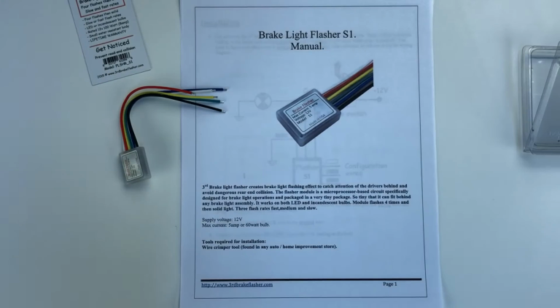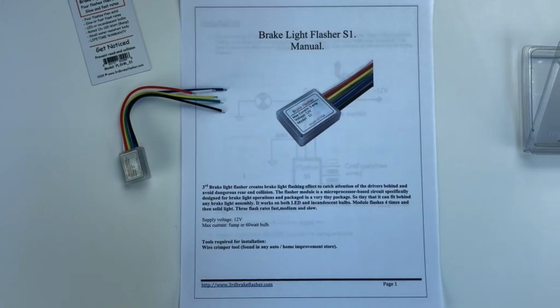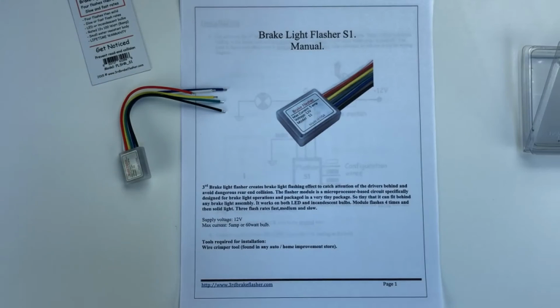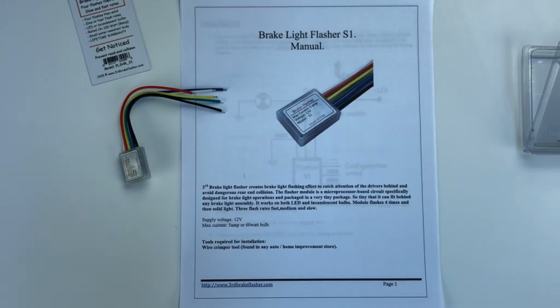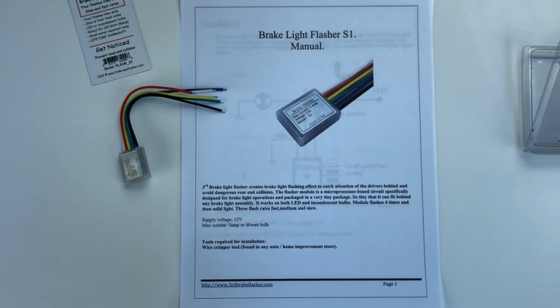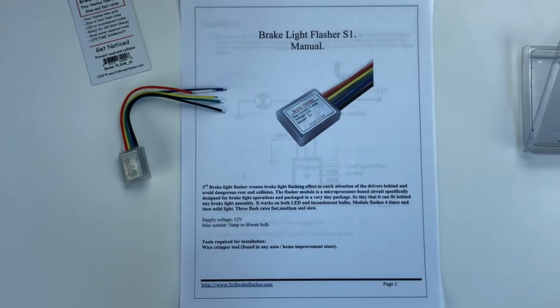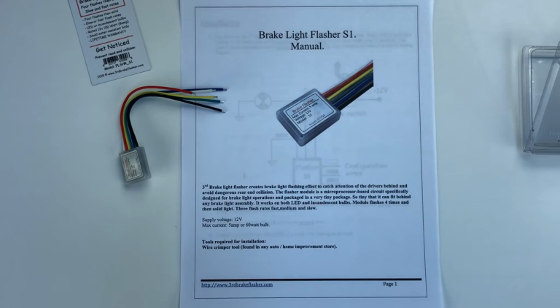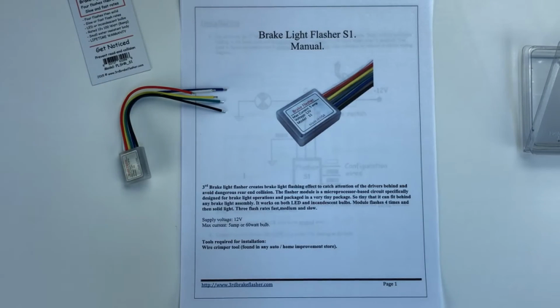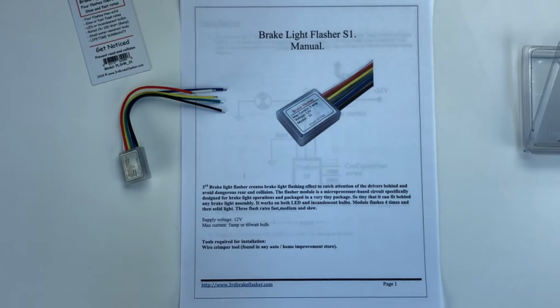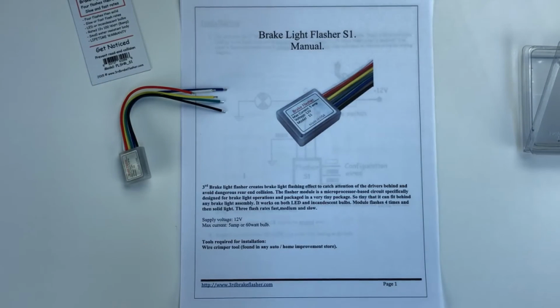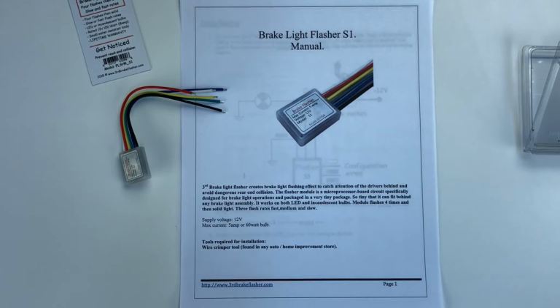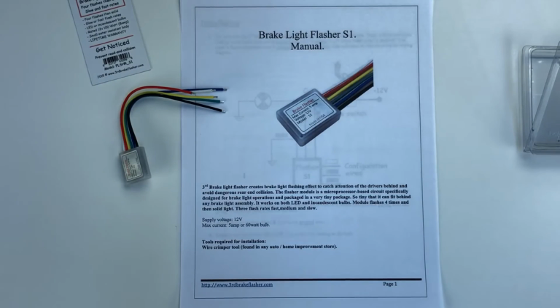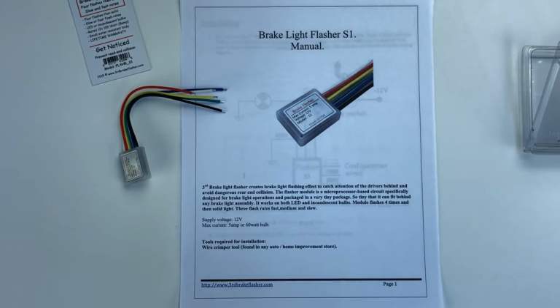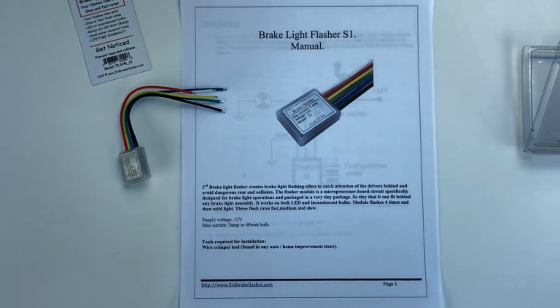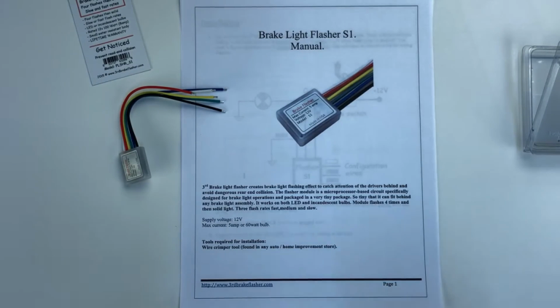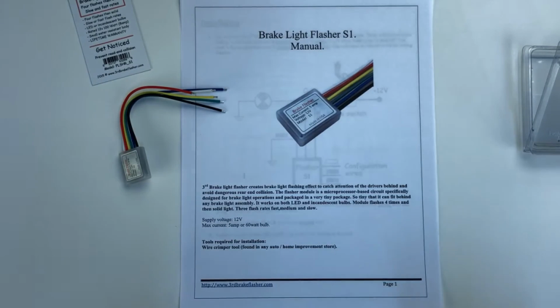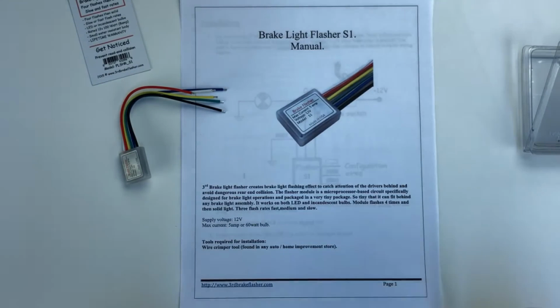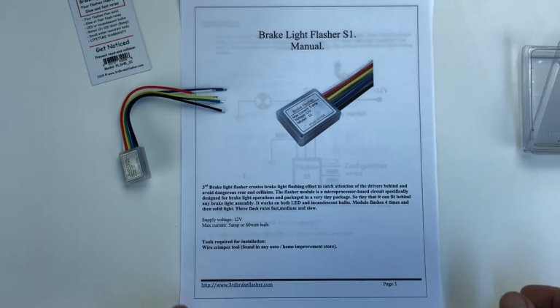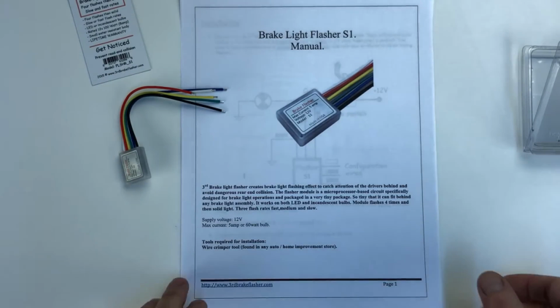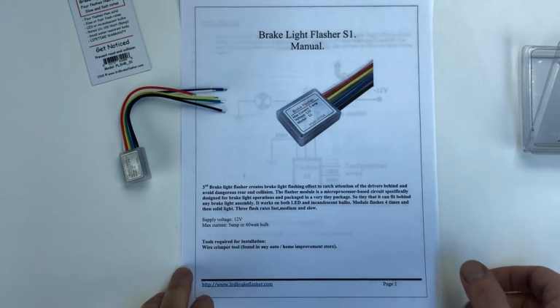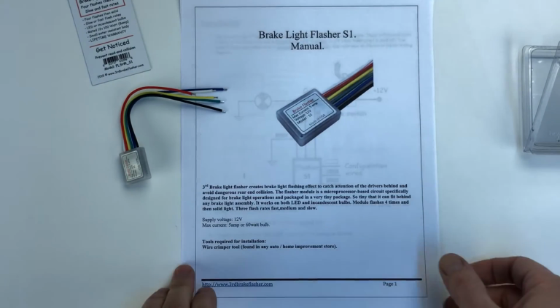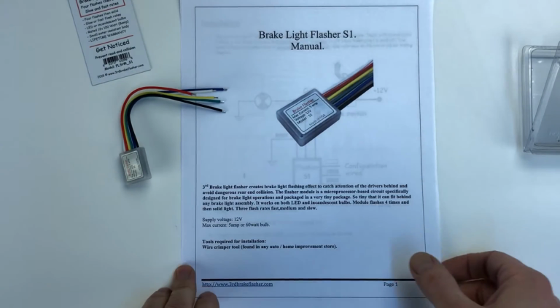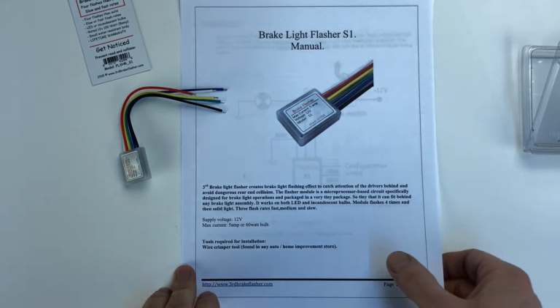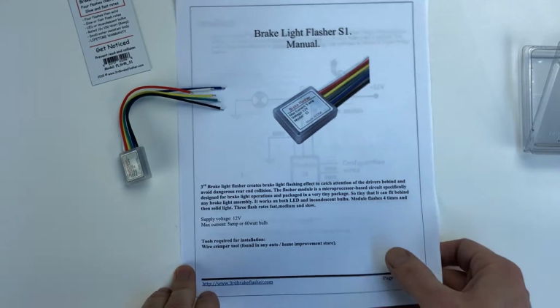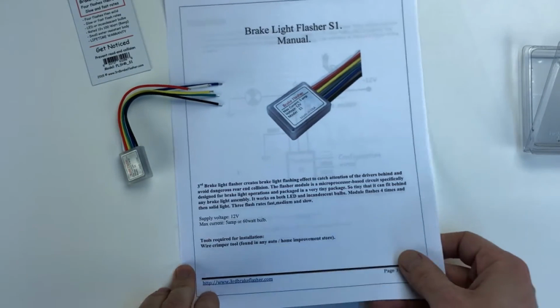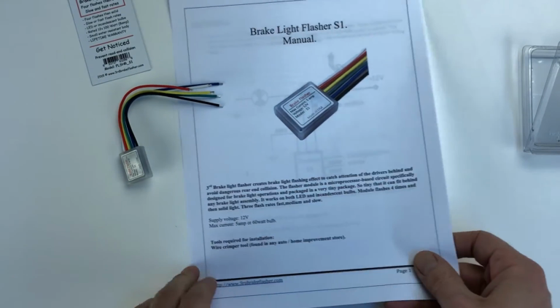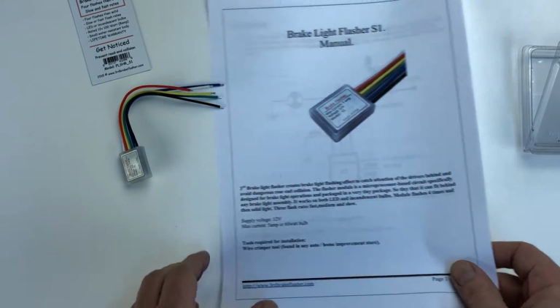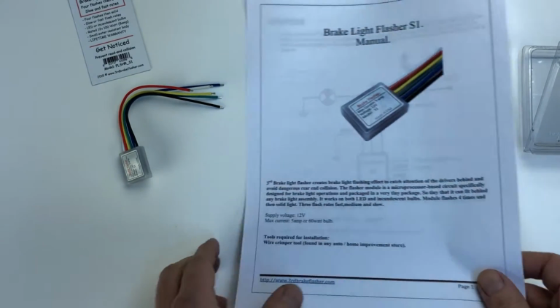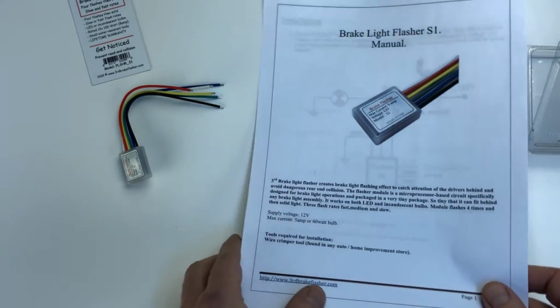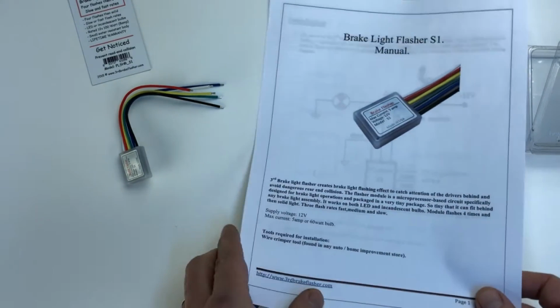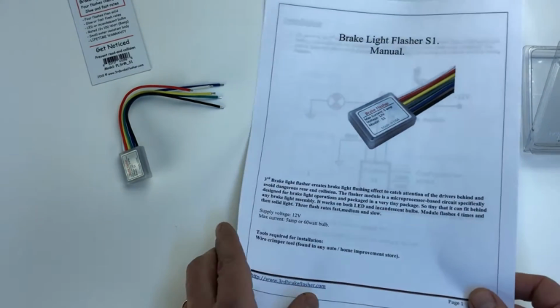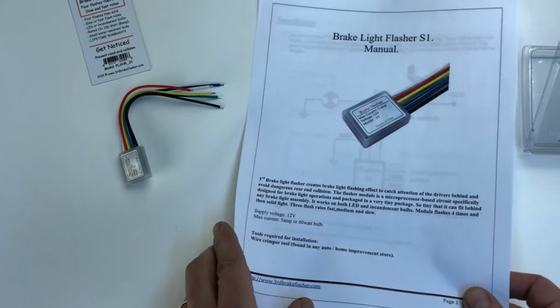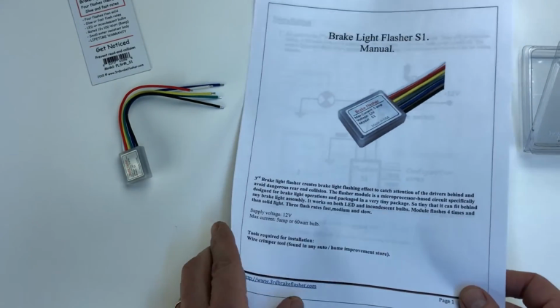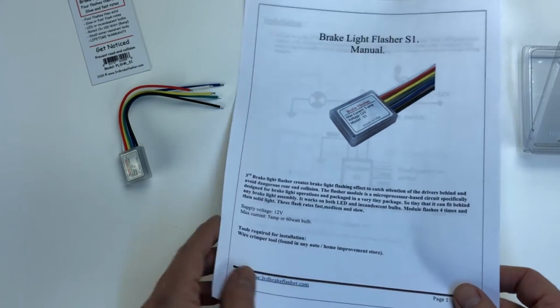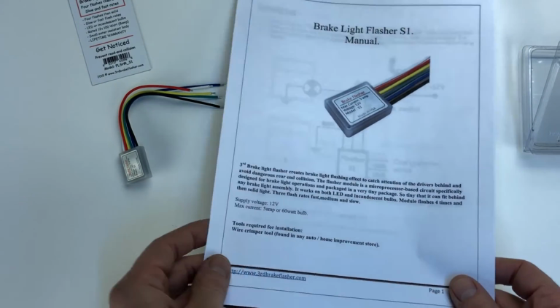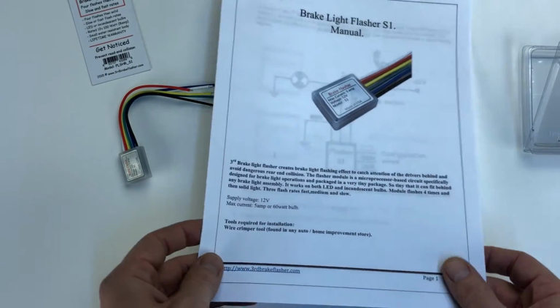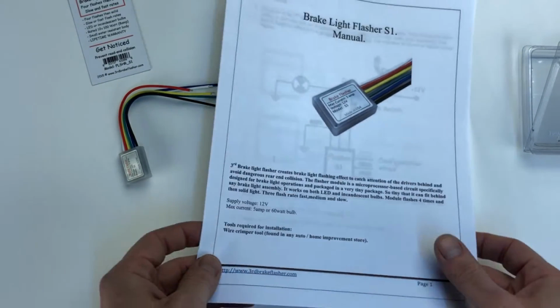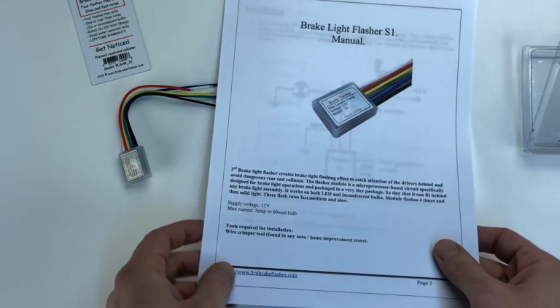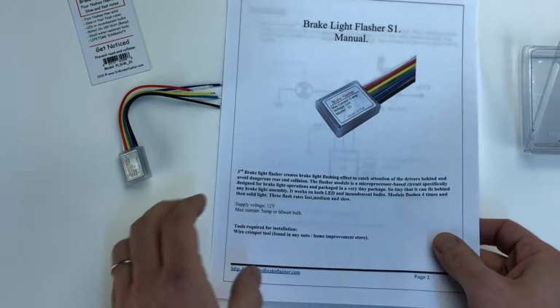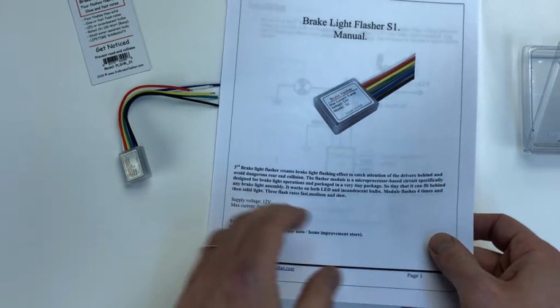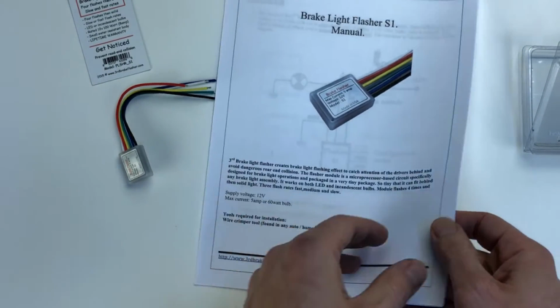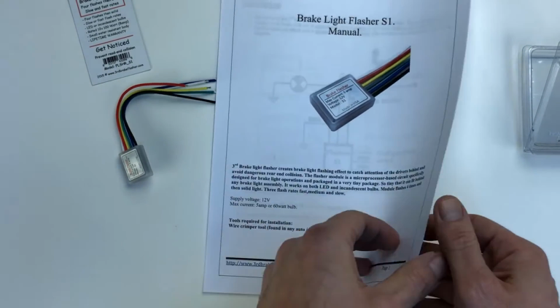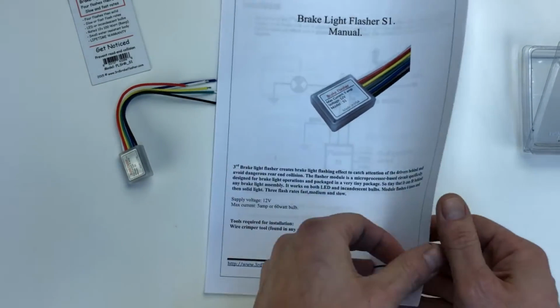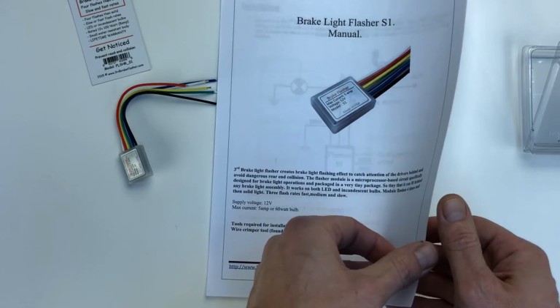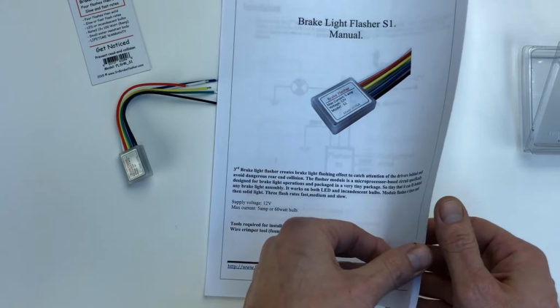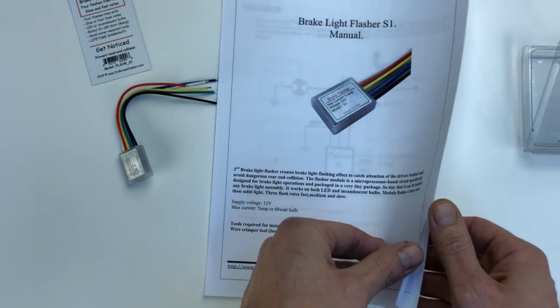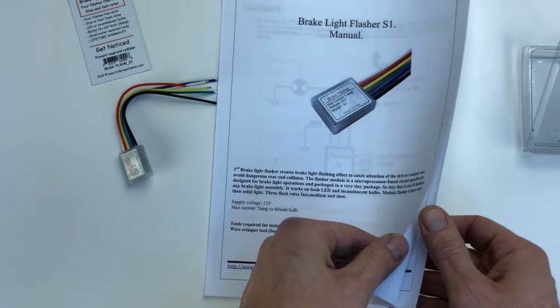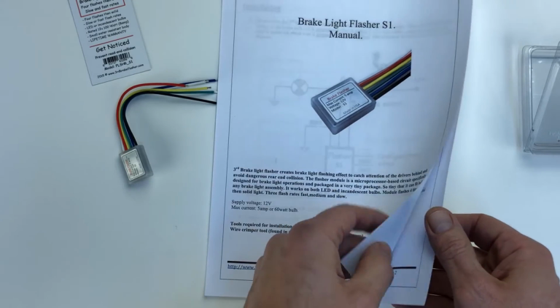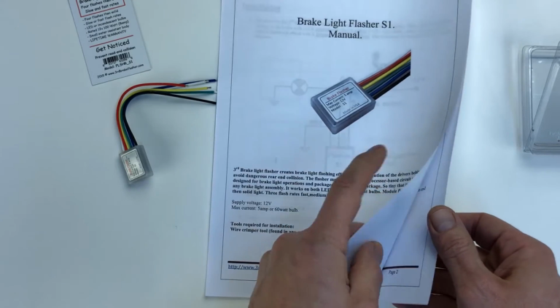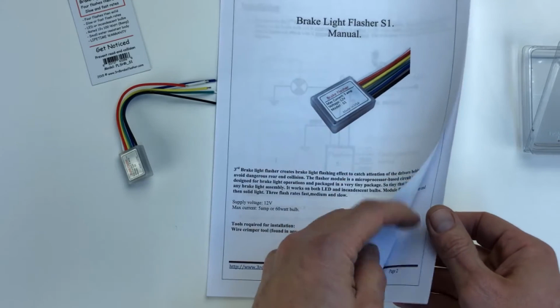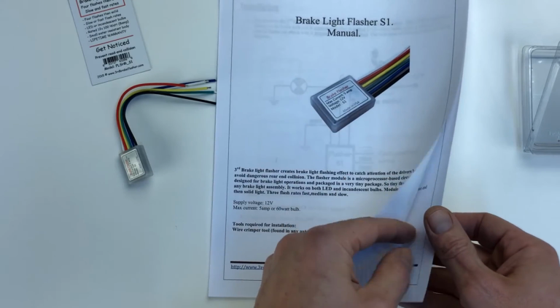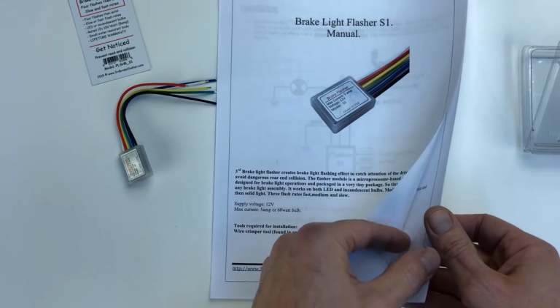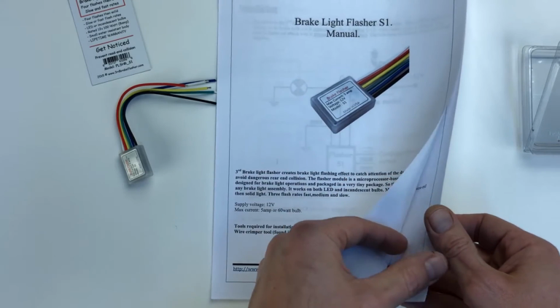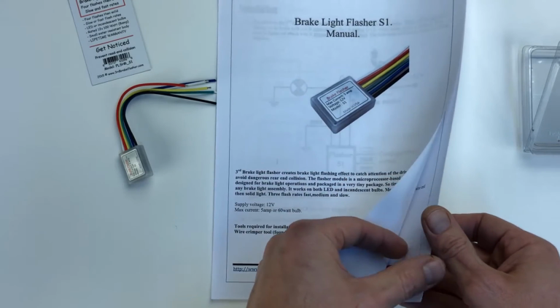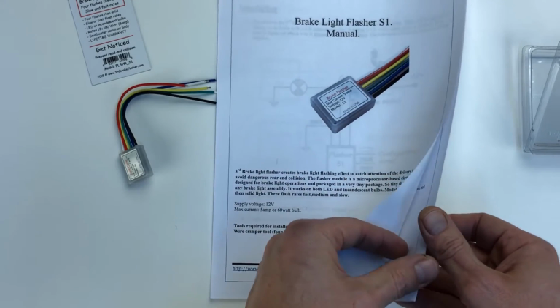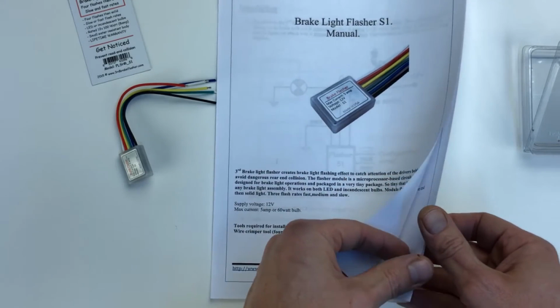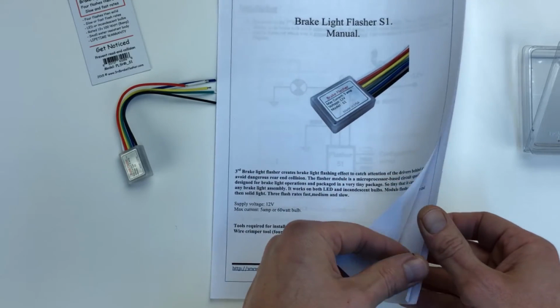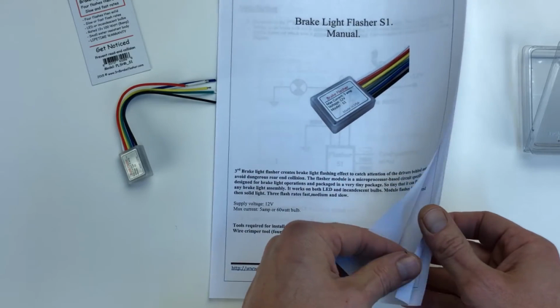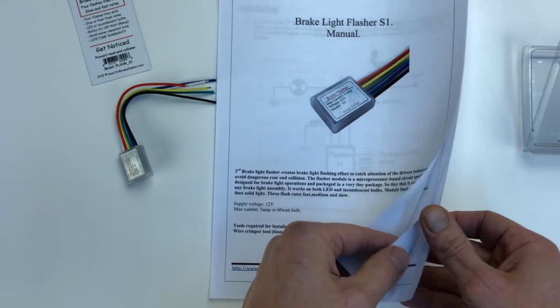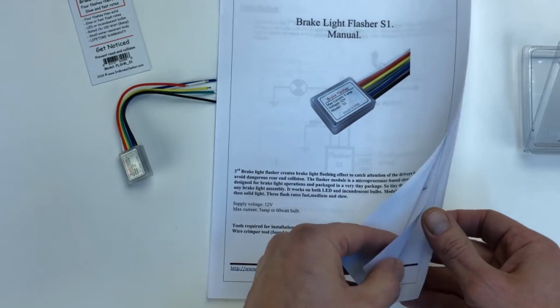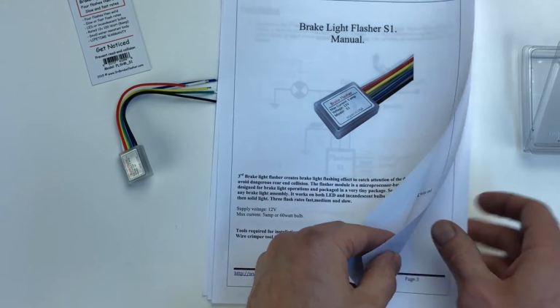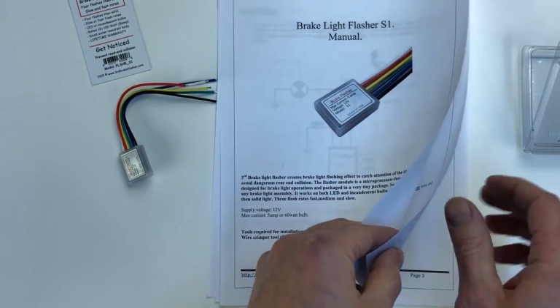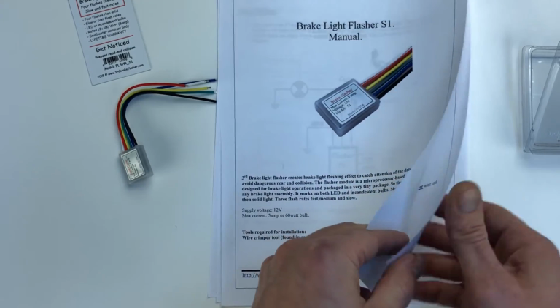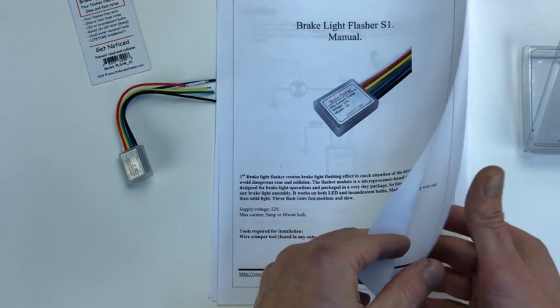So let's take a look at the manual. The manual is pretty short — it's only three pages.